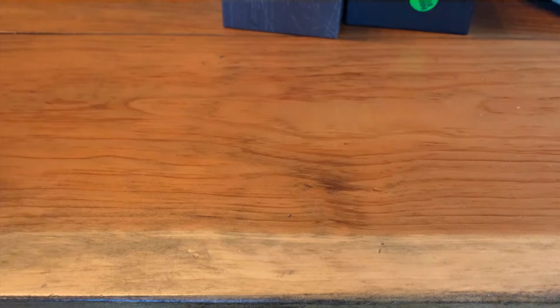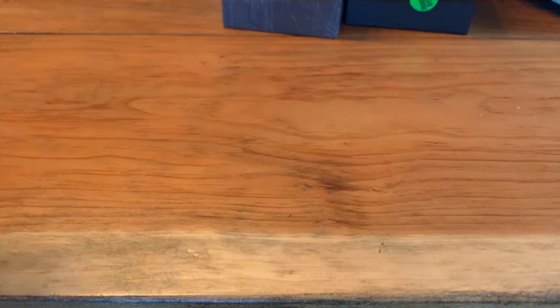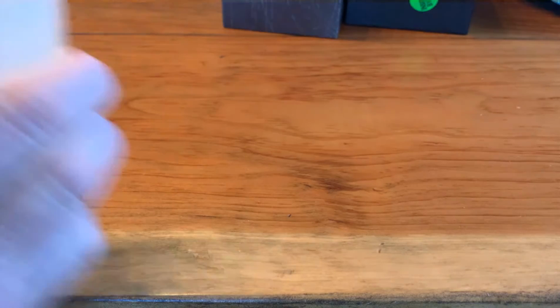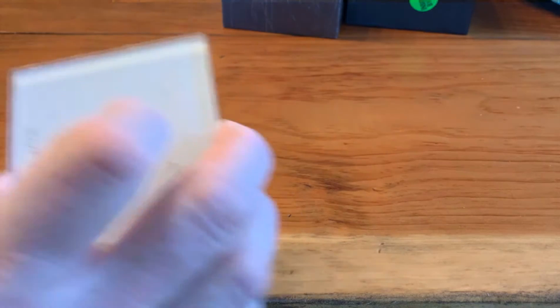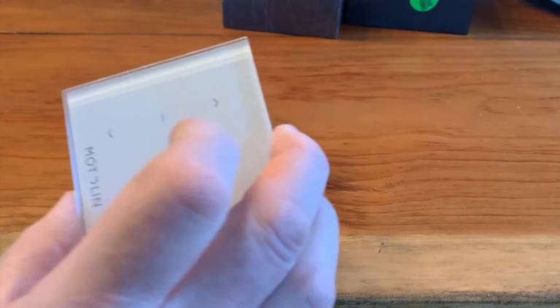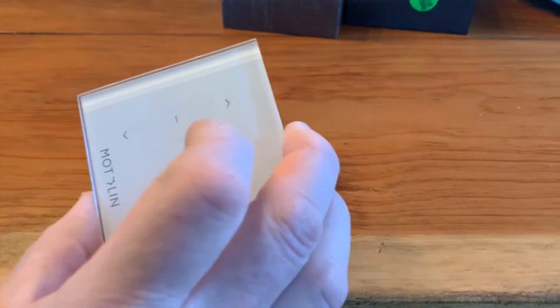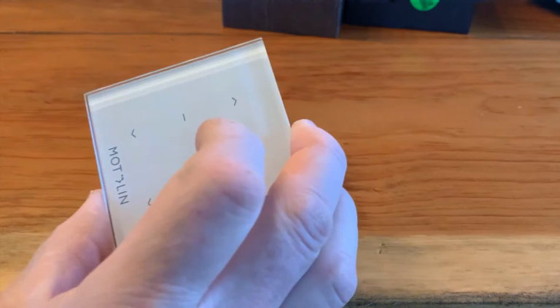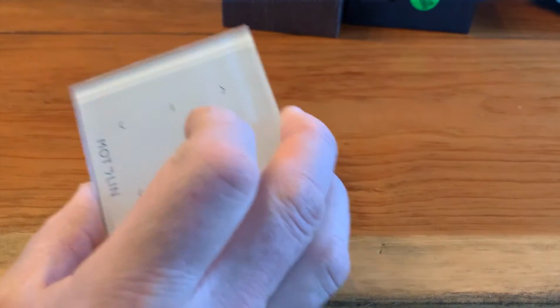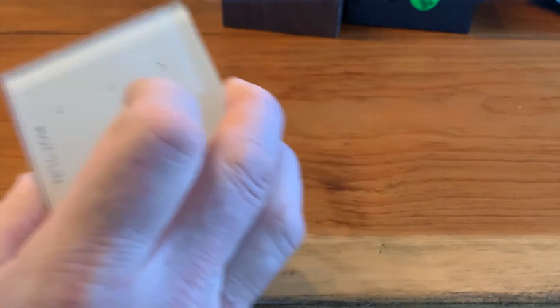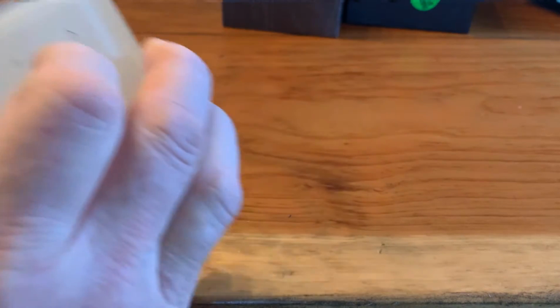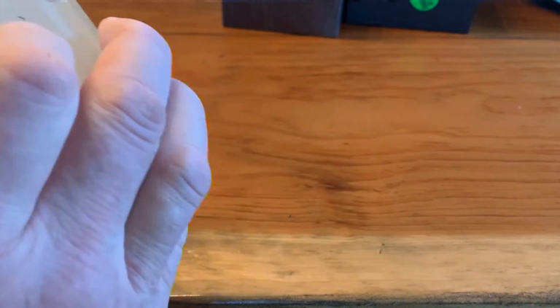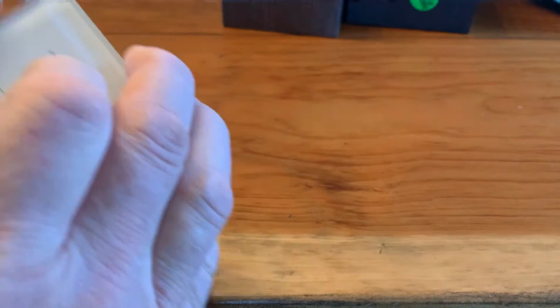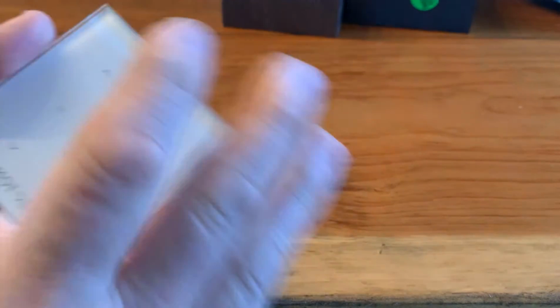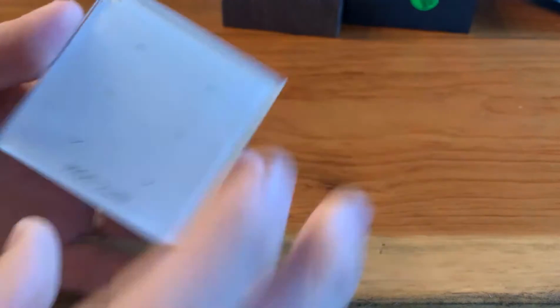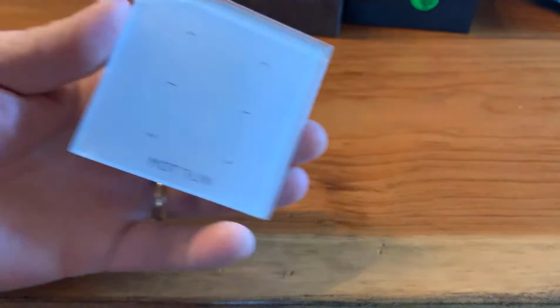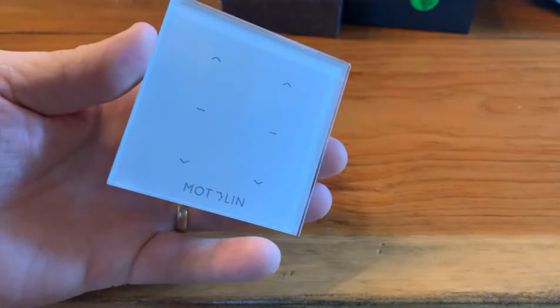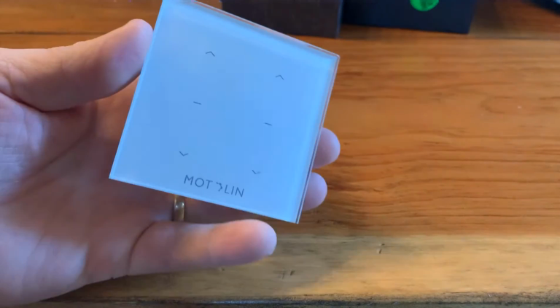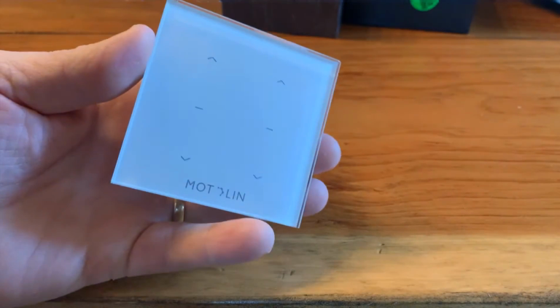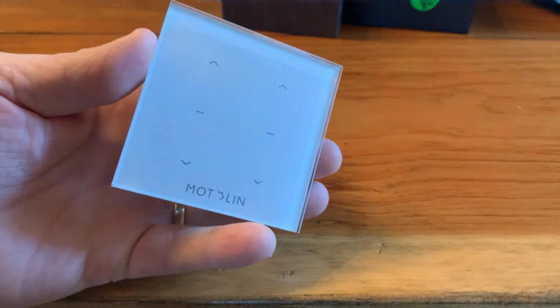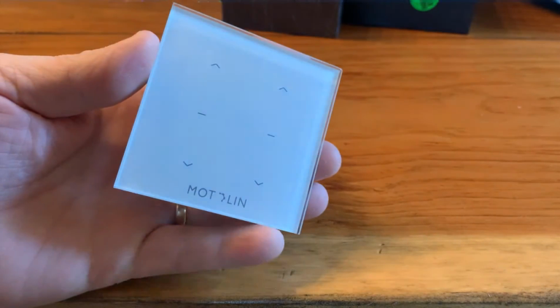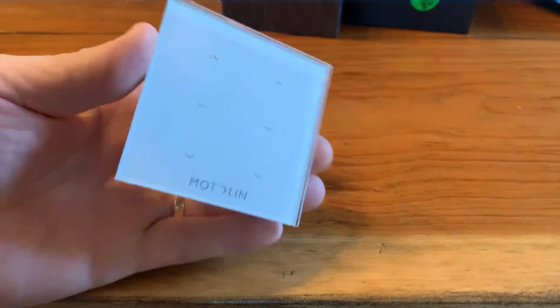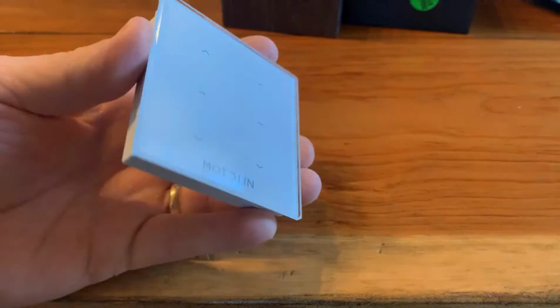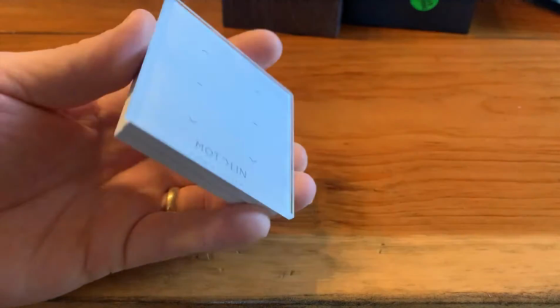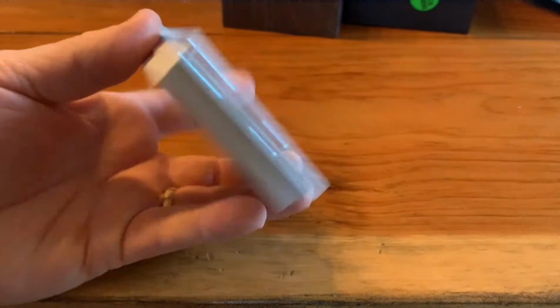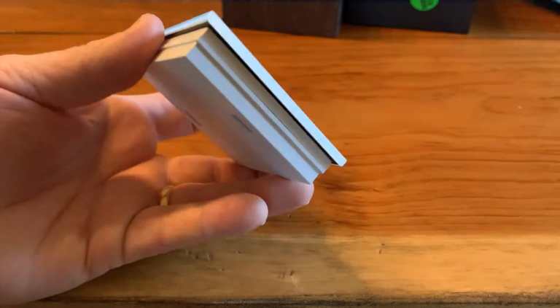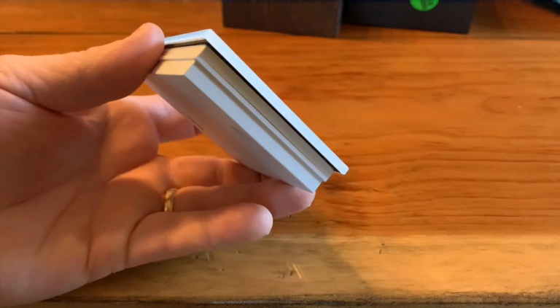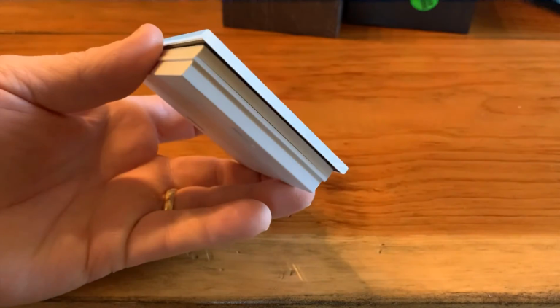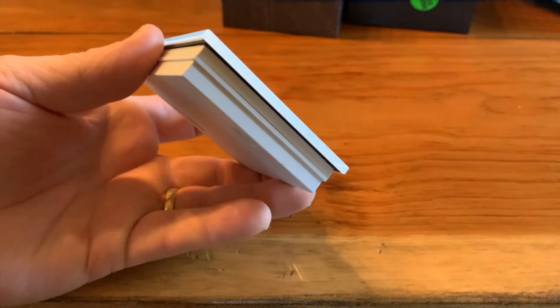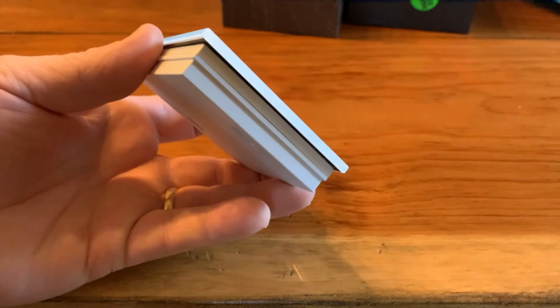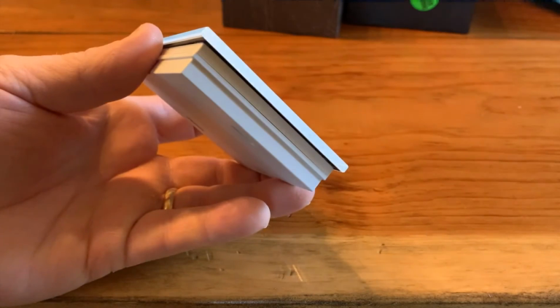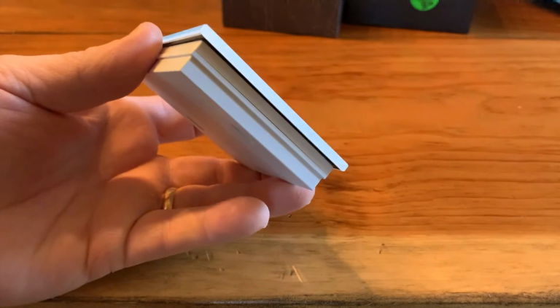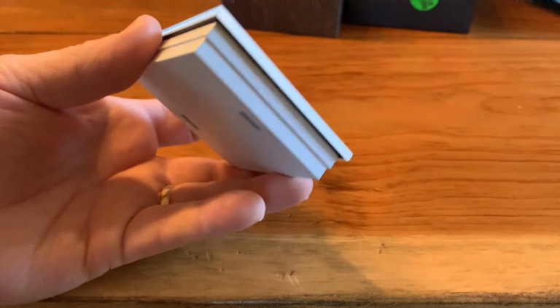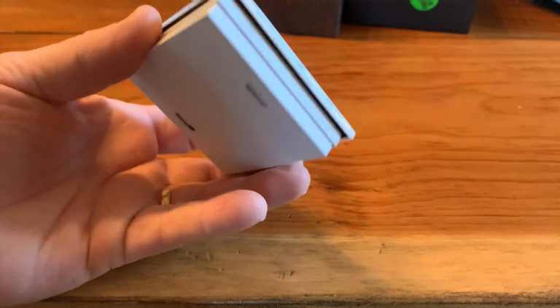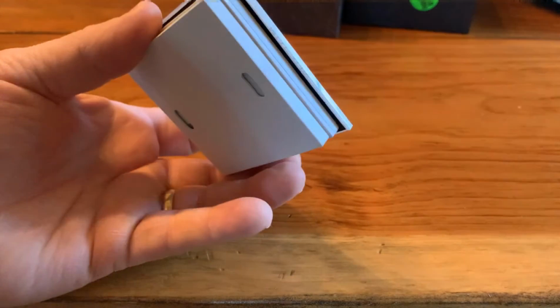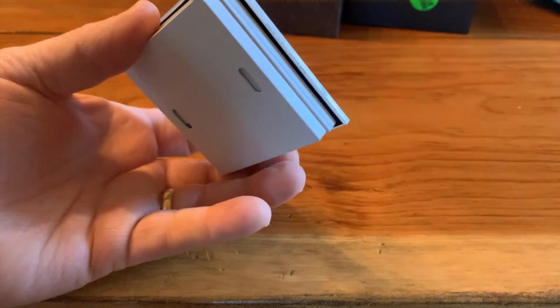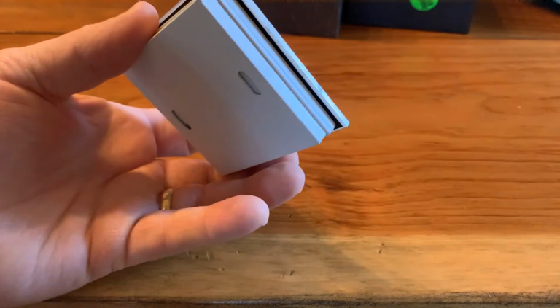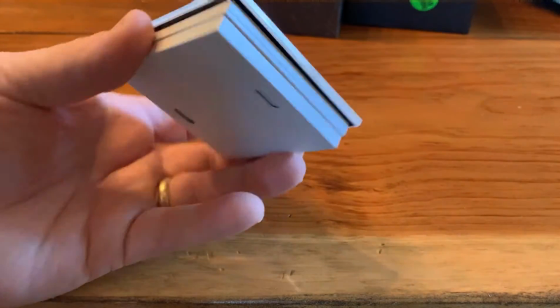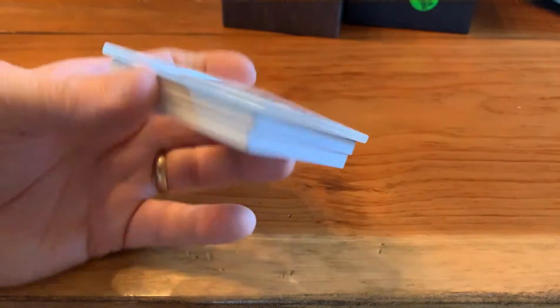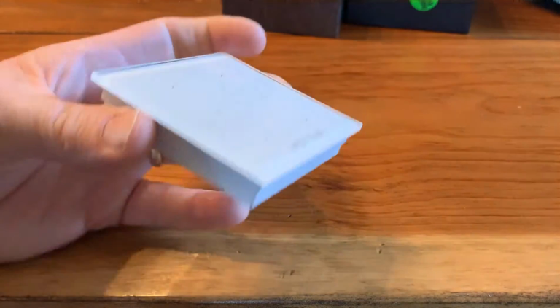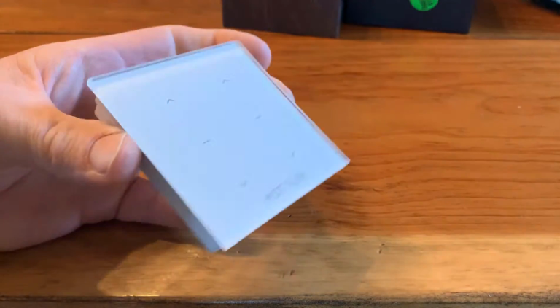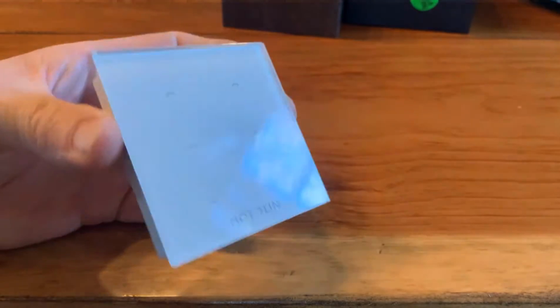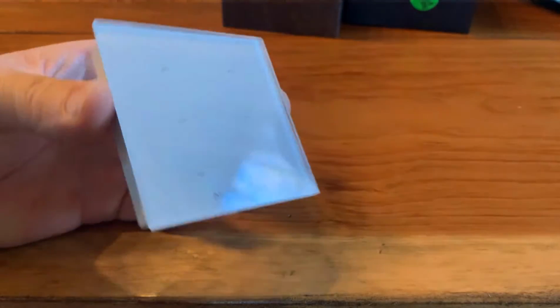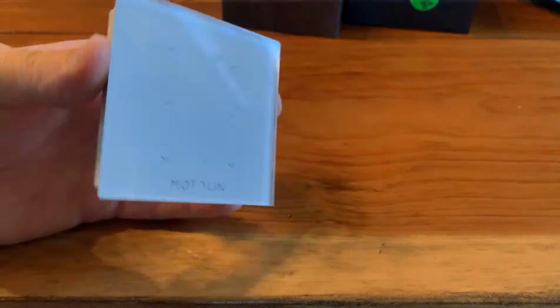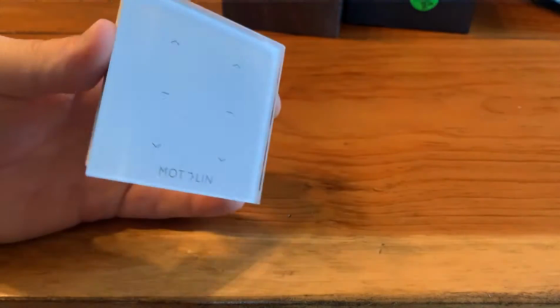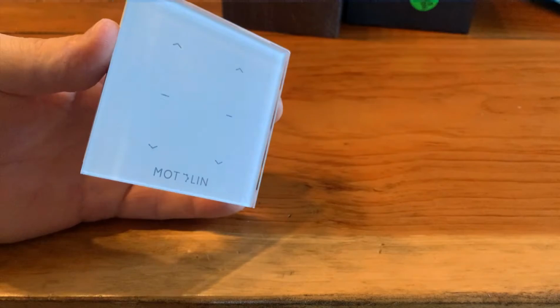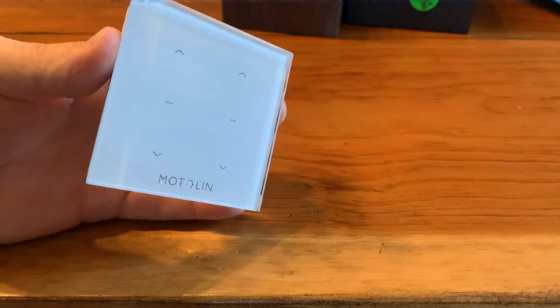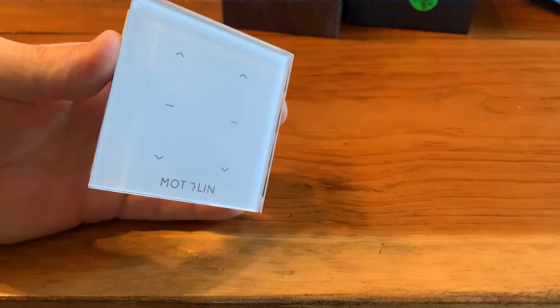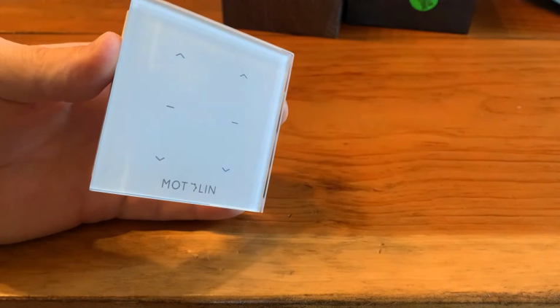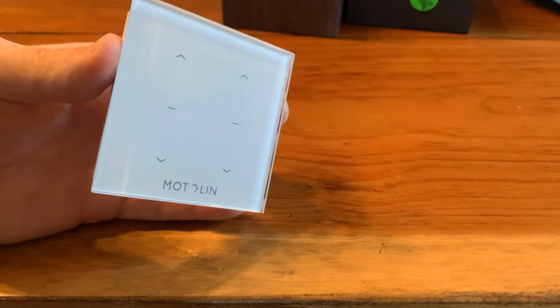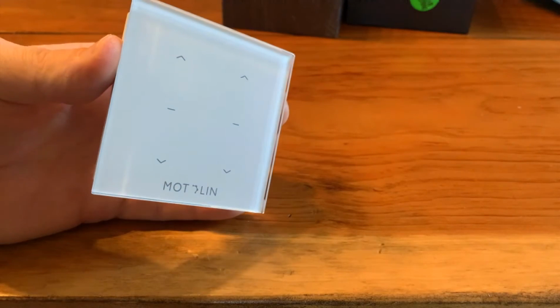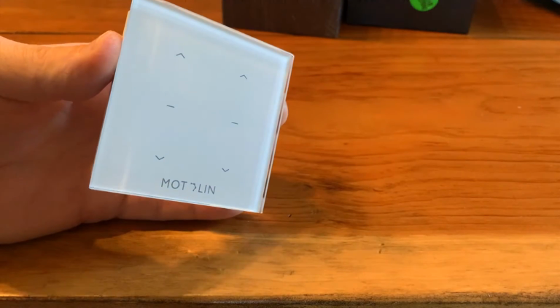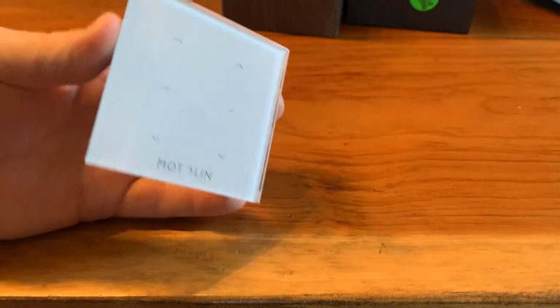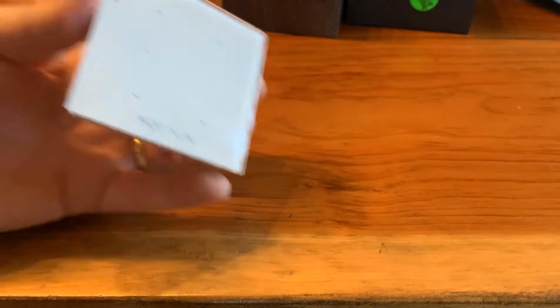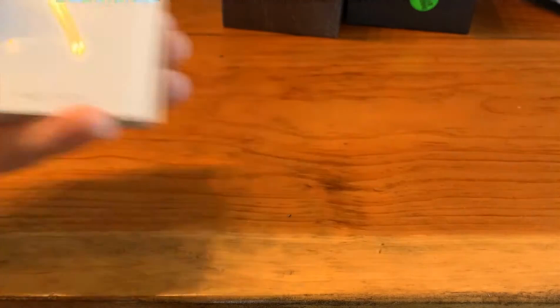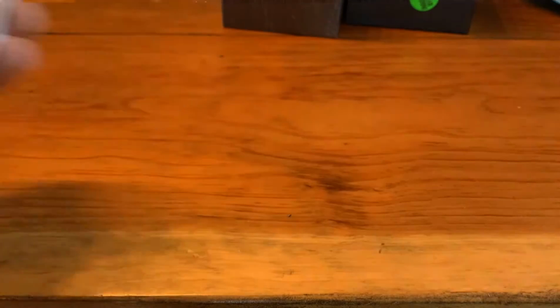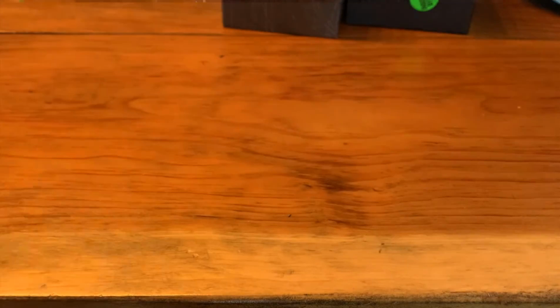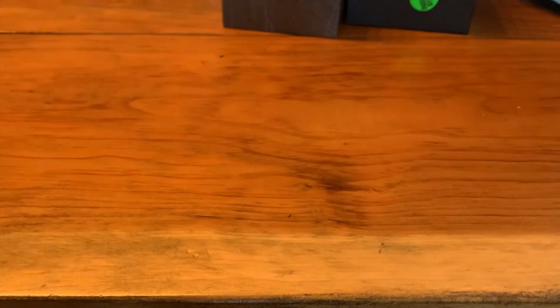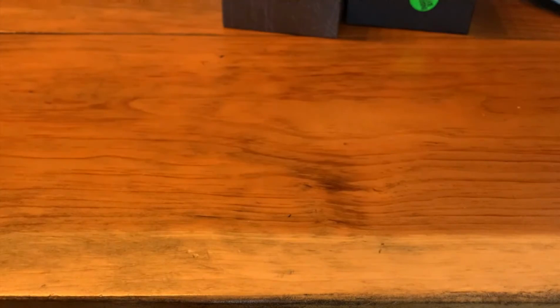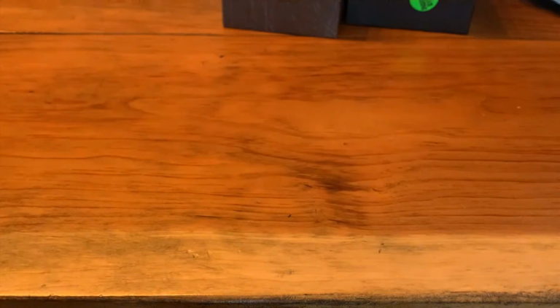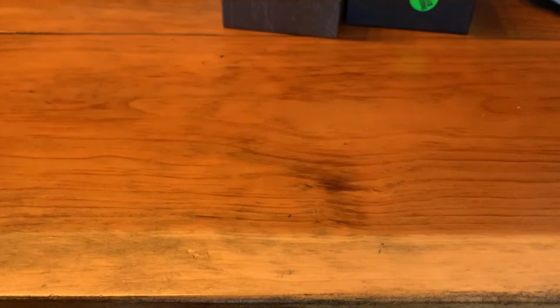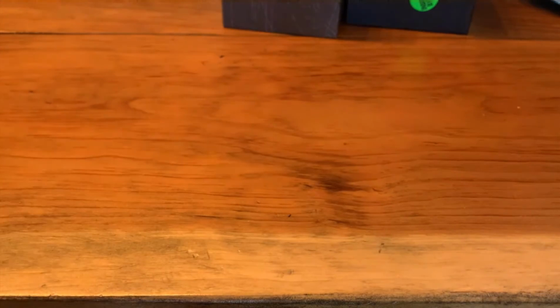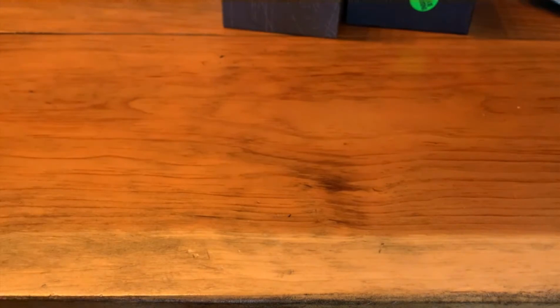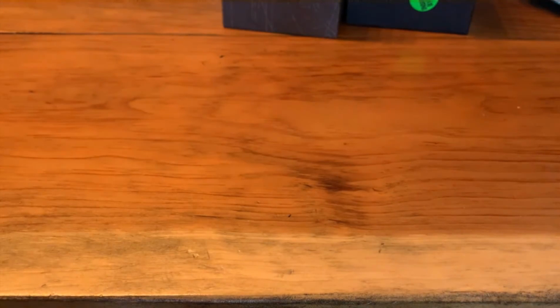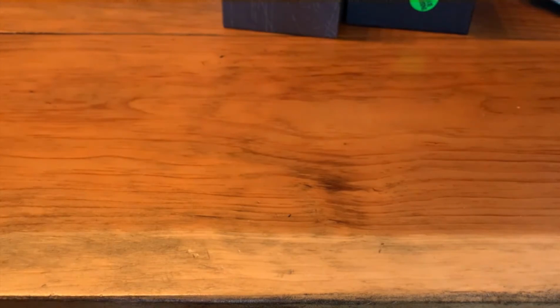If you want to change the frequency on the surface mount remote controller, please refer to the video on how to change the frequency on surface mount remote controllers.